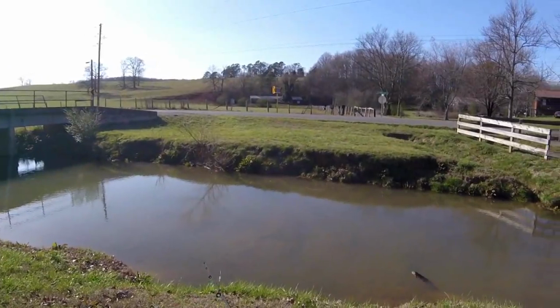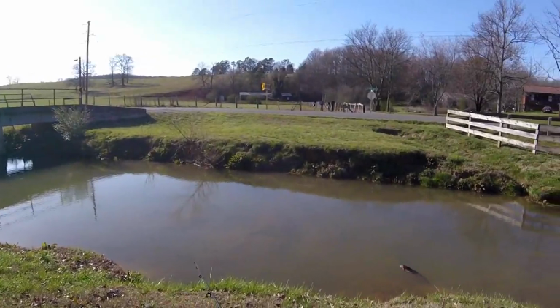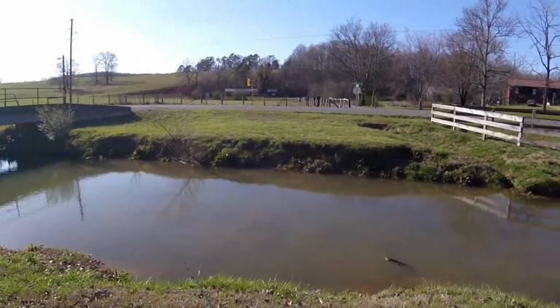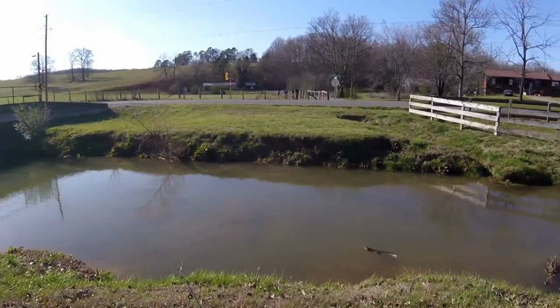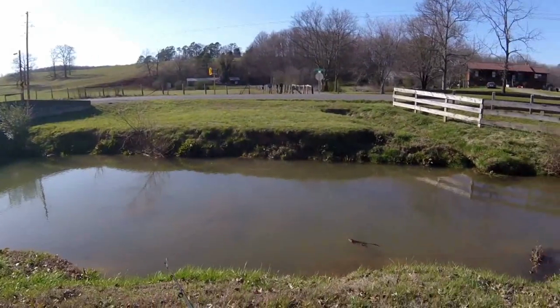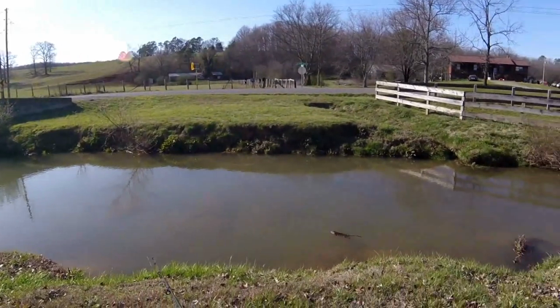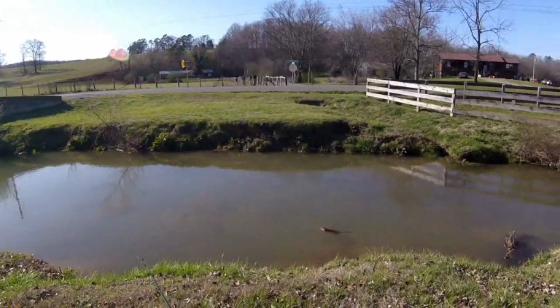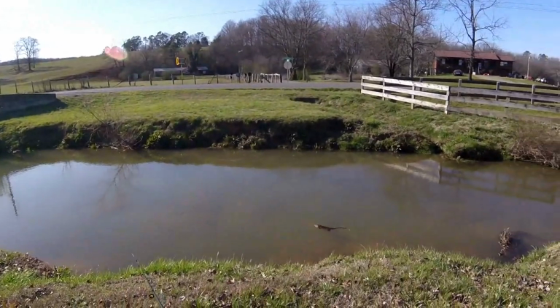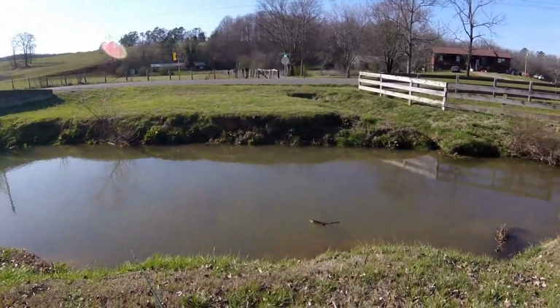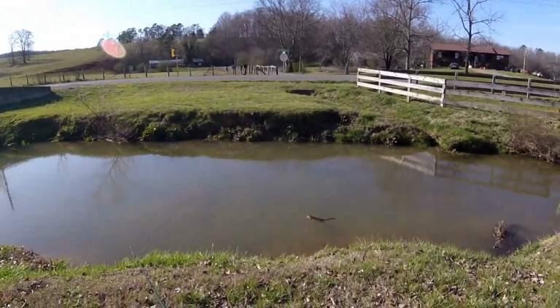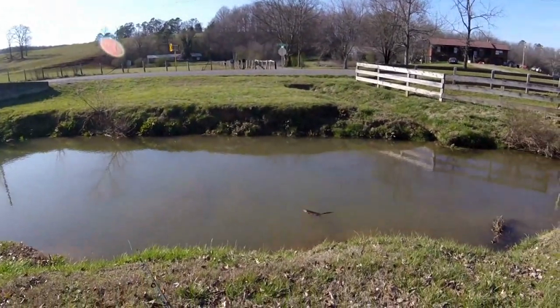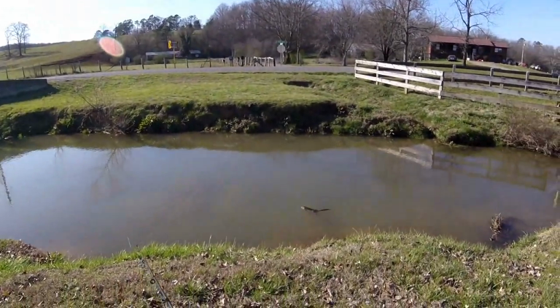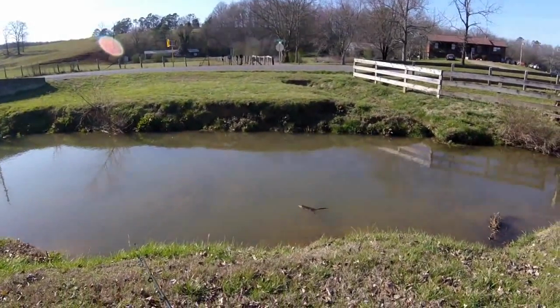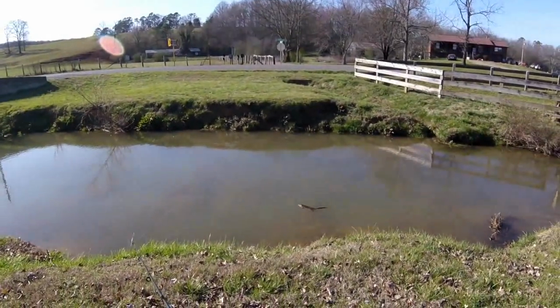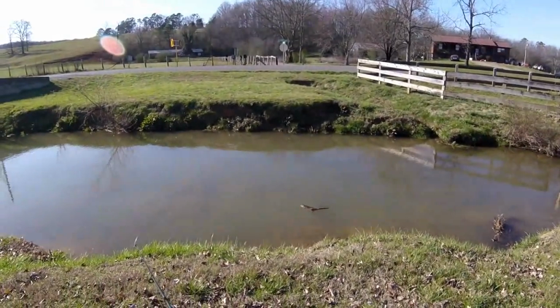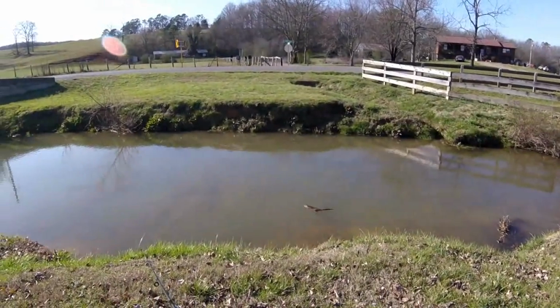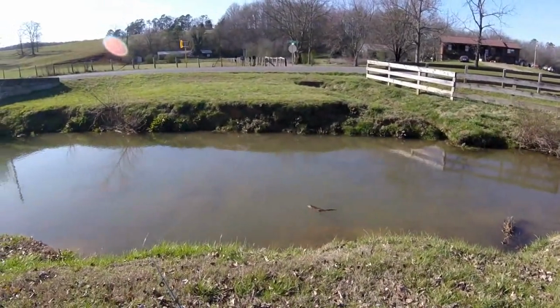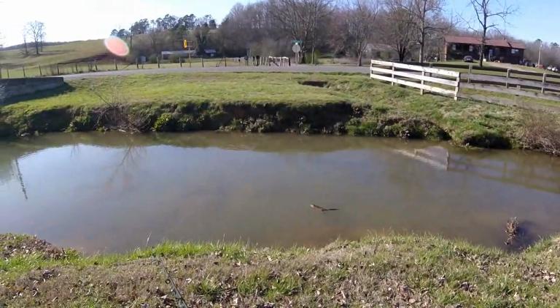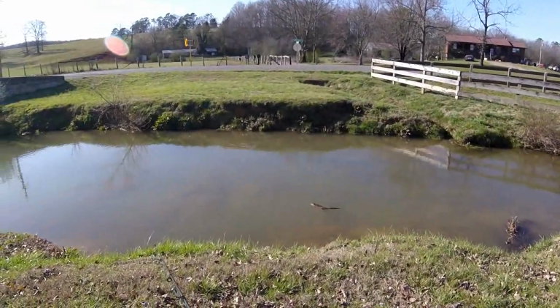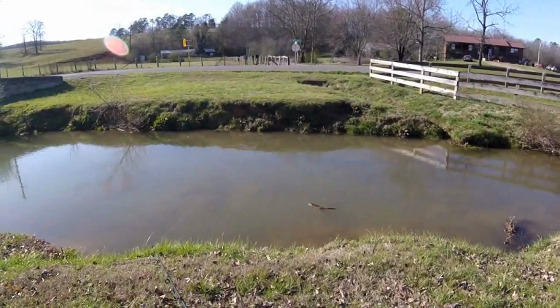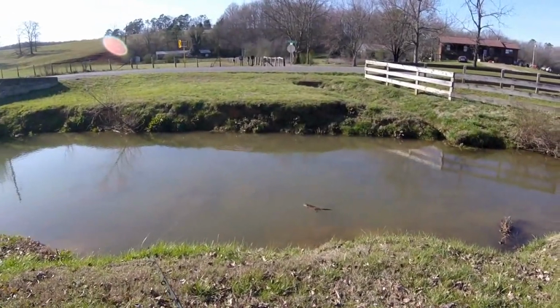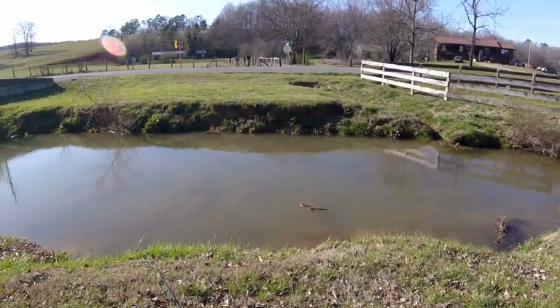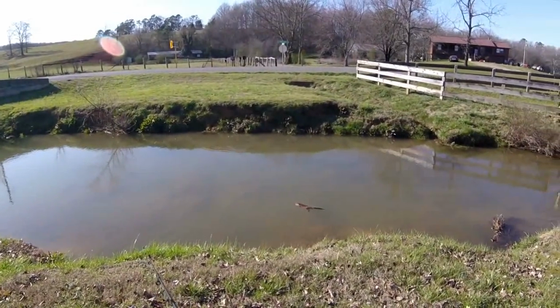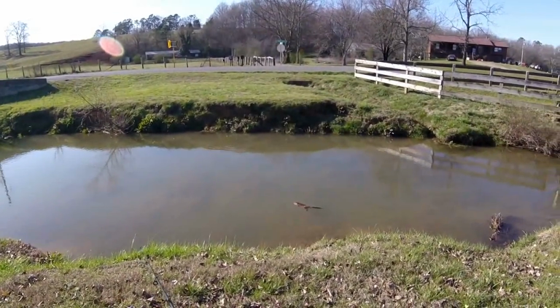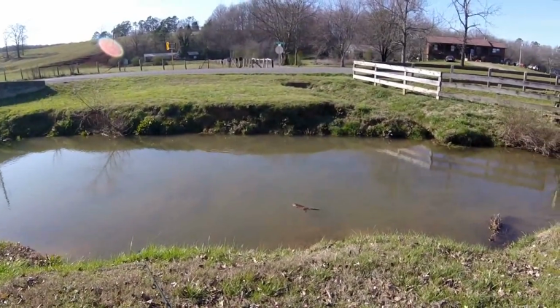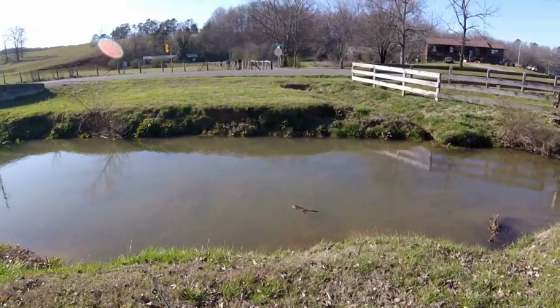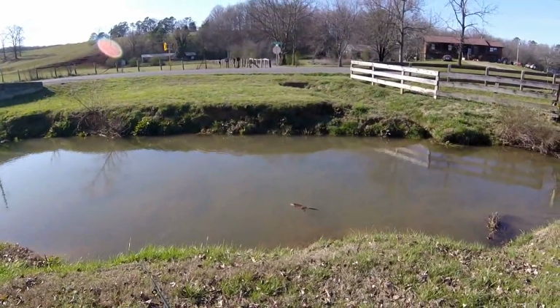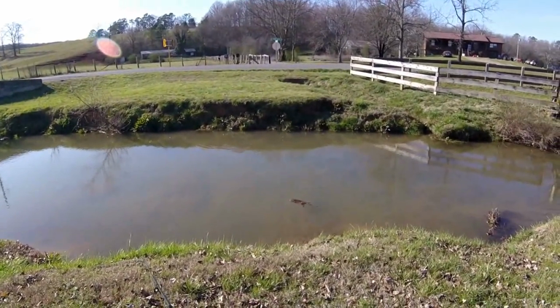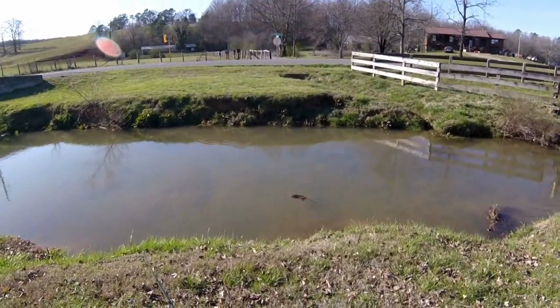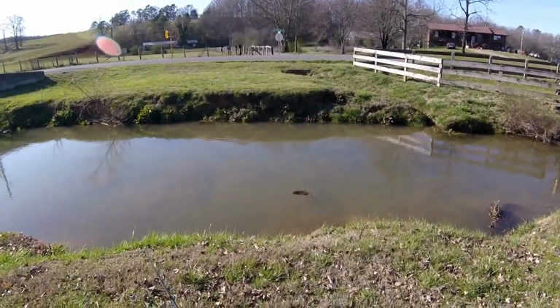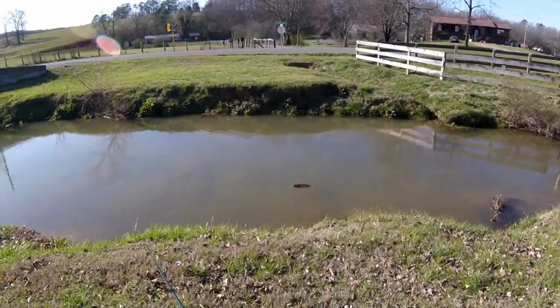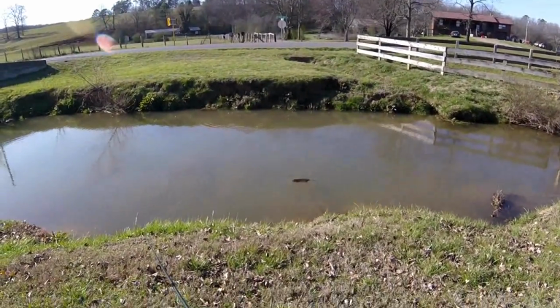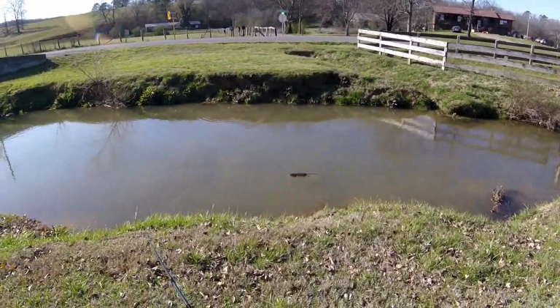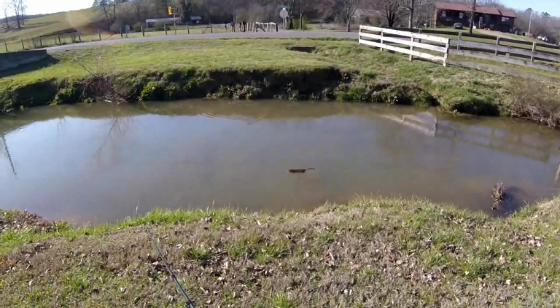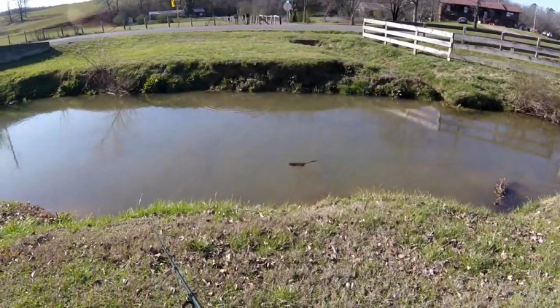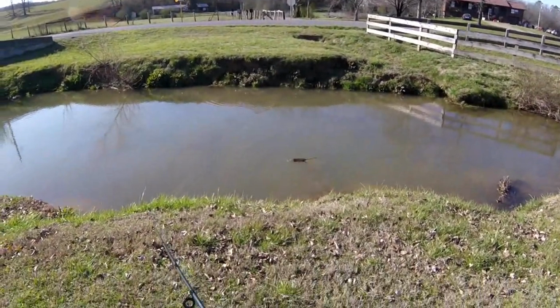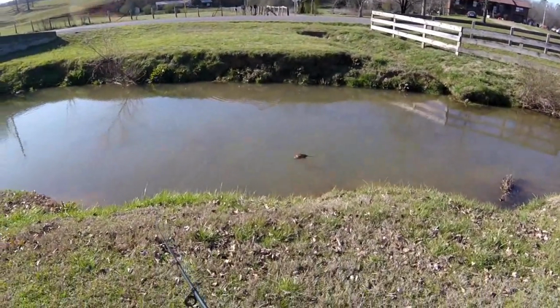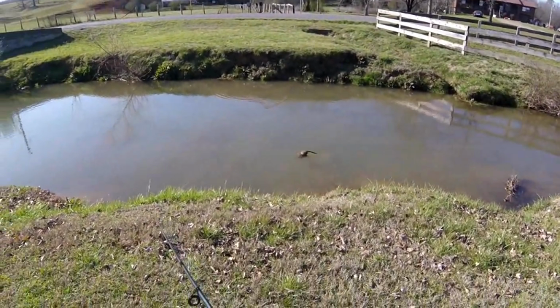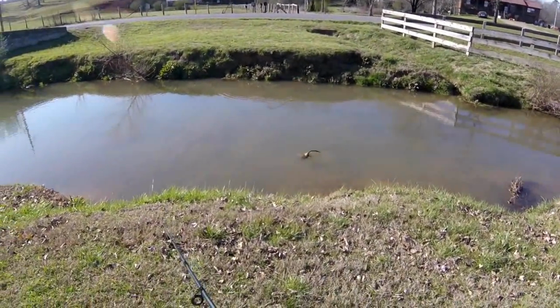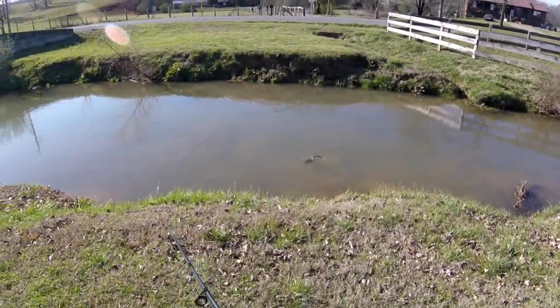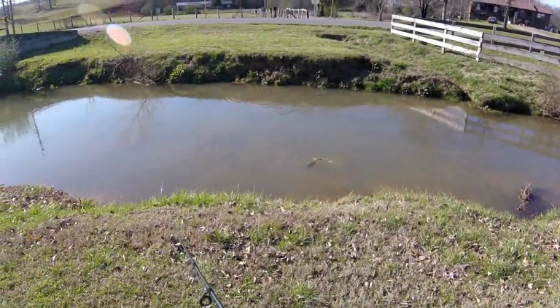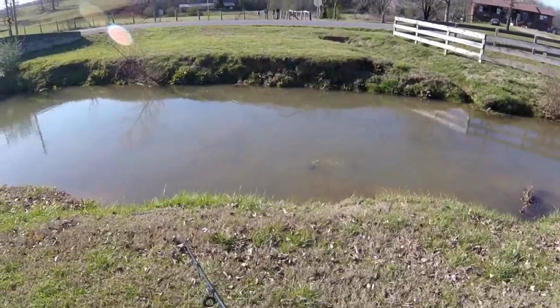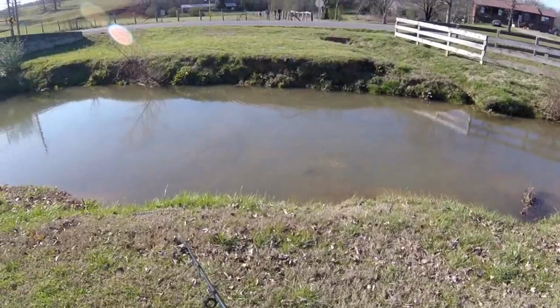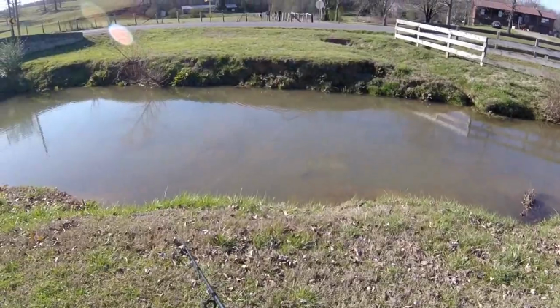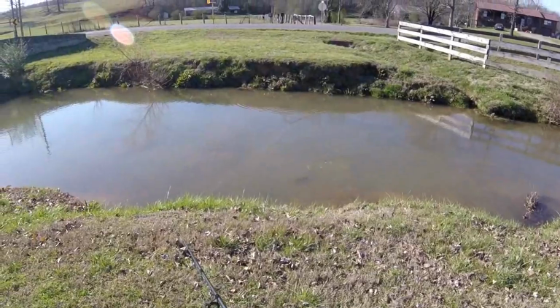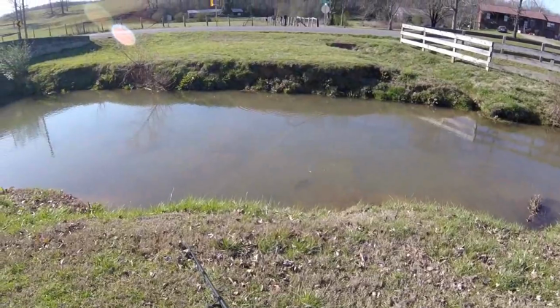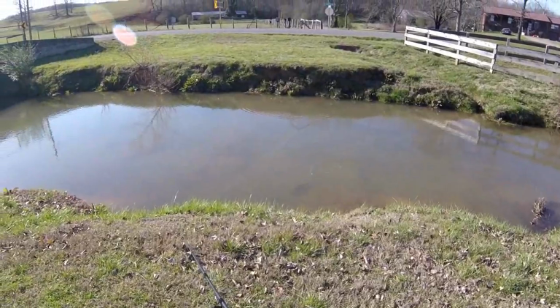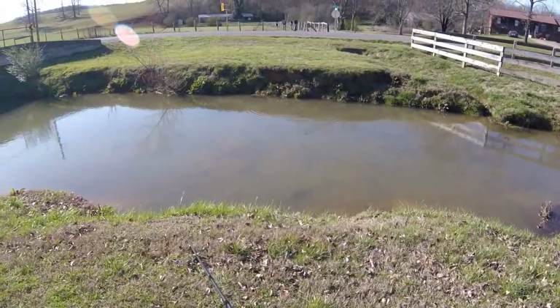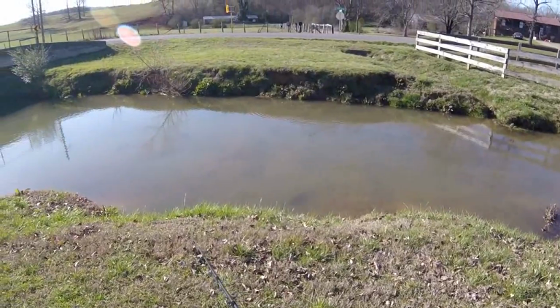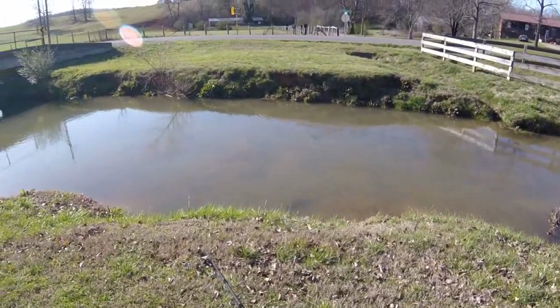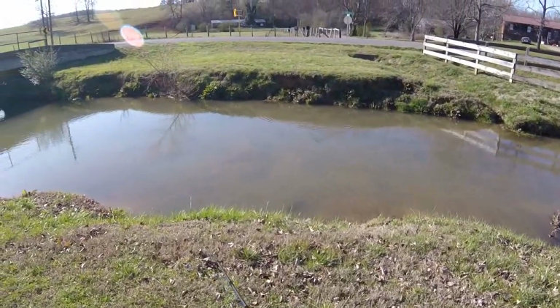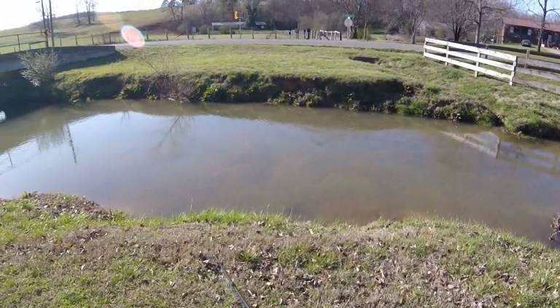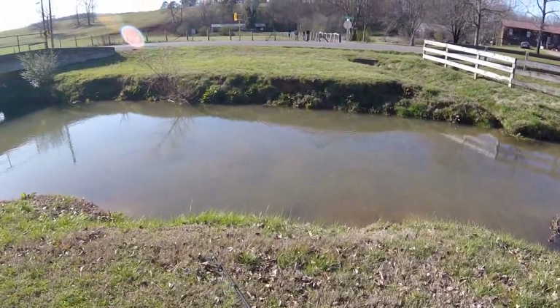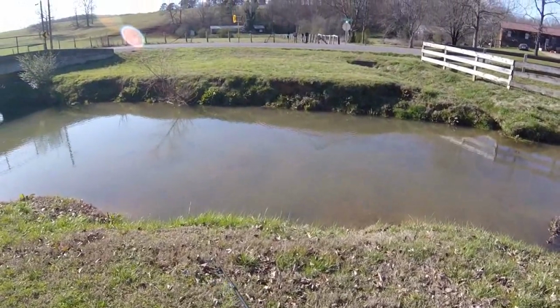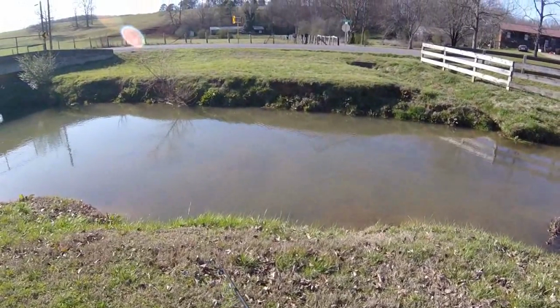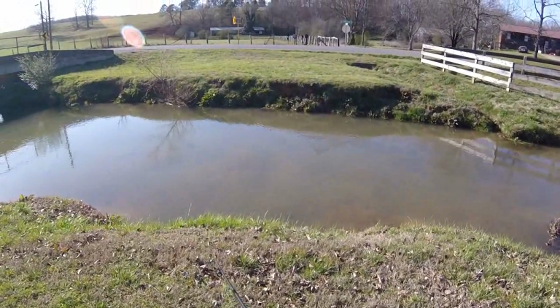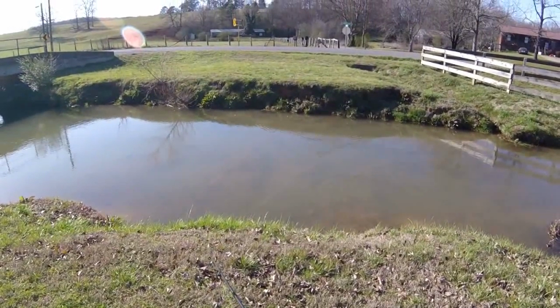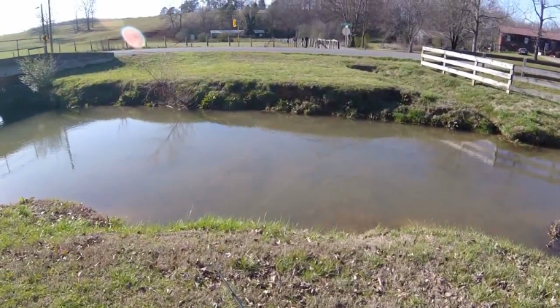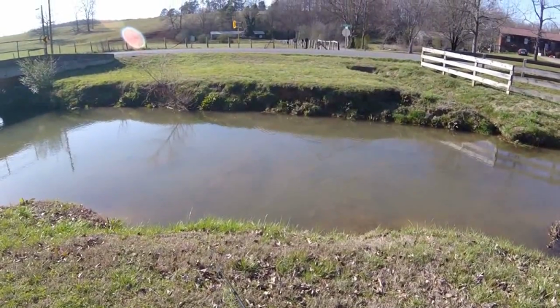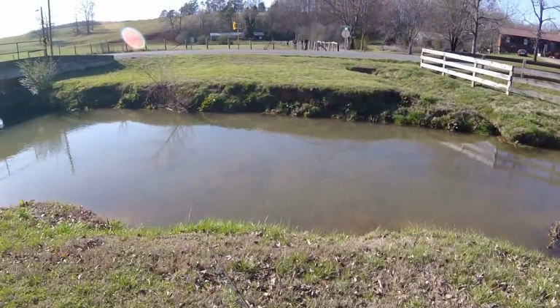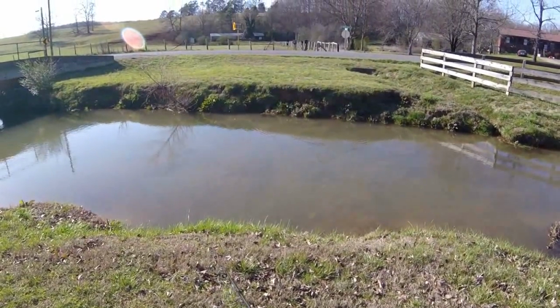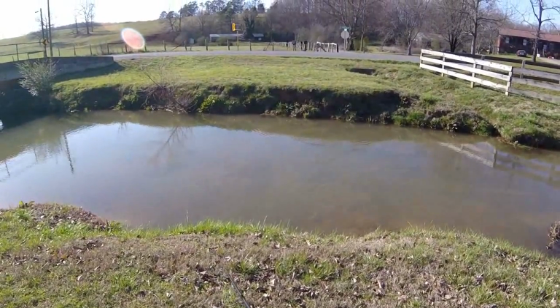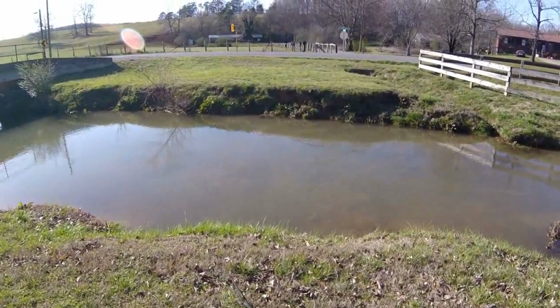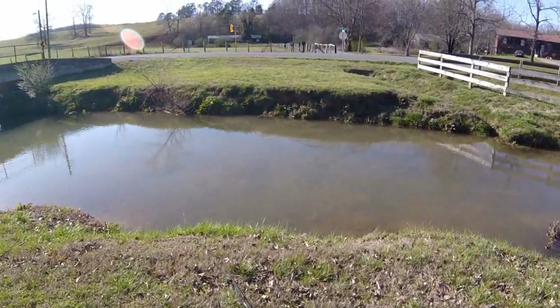Oh, another muskrat — this creek's full of them. It popped up right in front of me. Oh, he heard me talking.